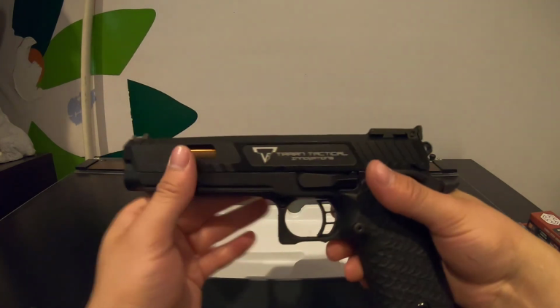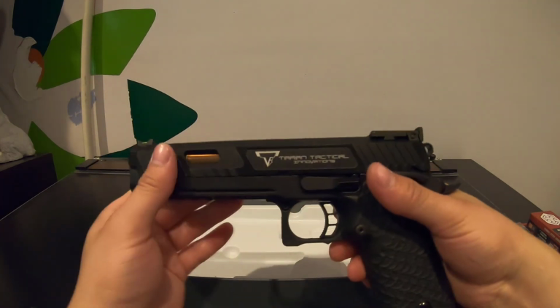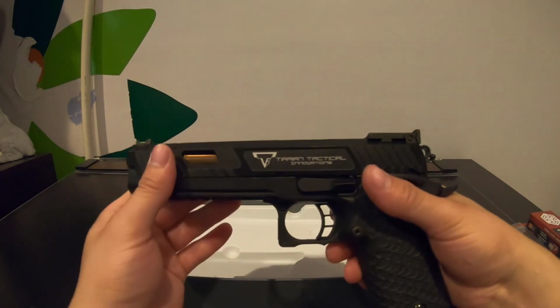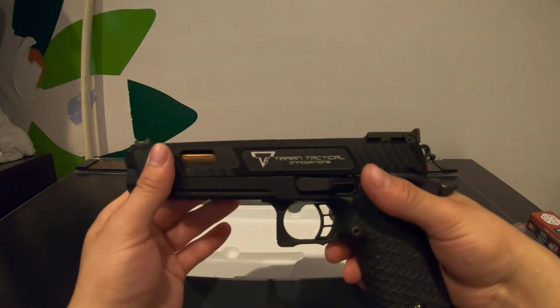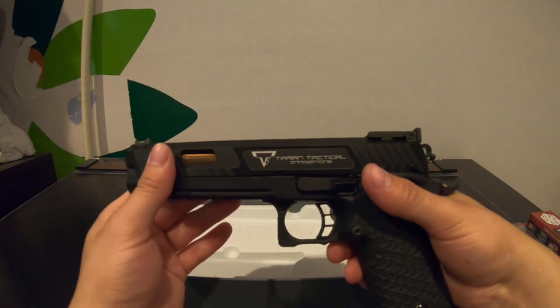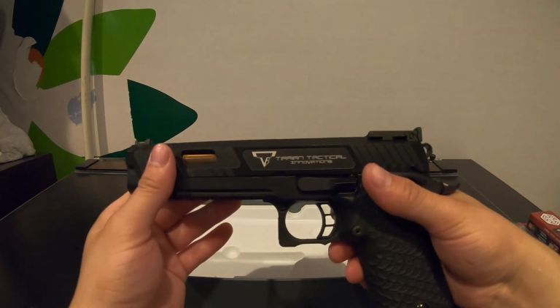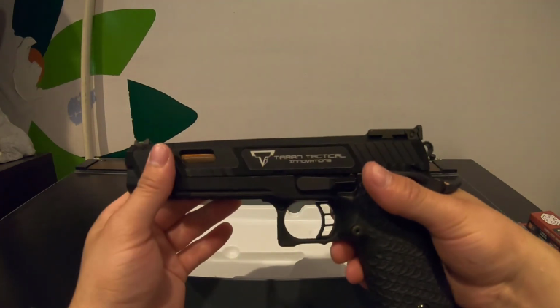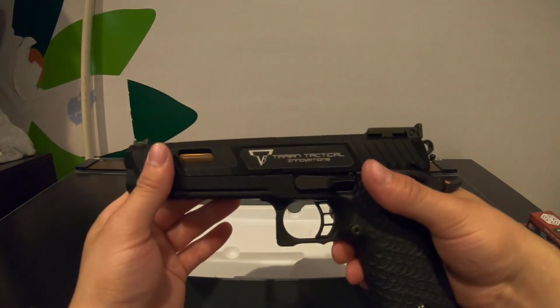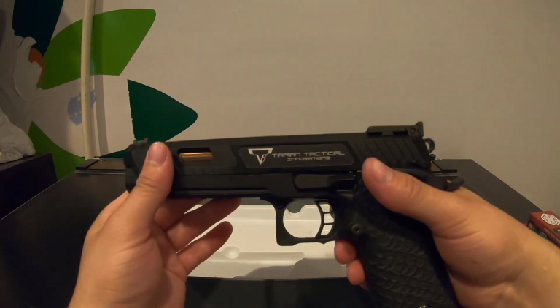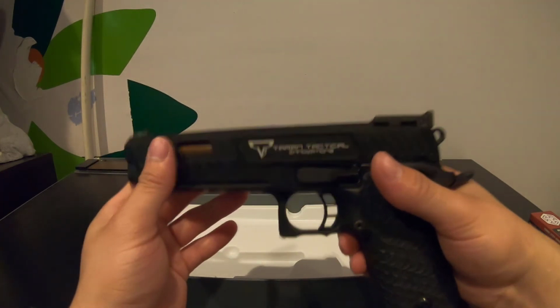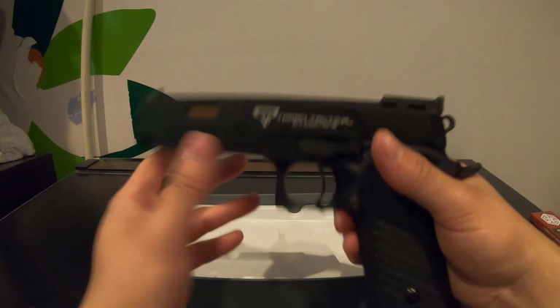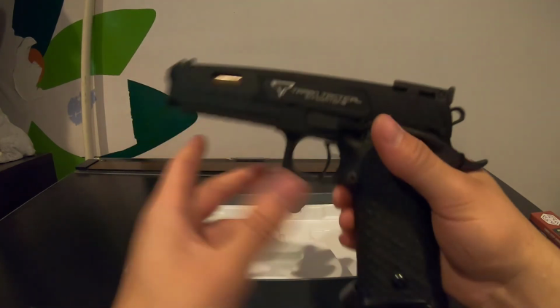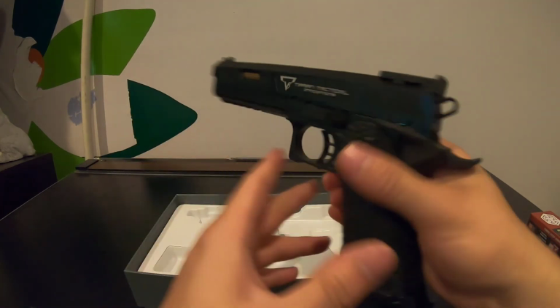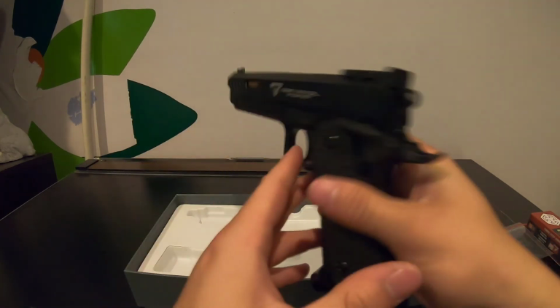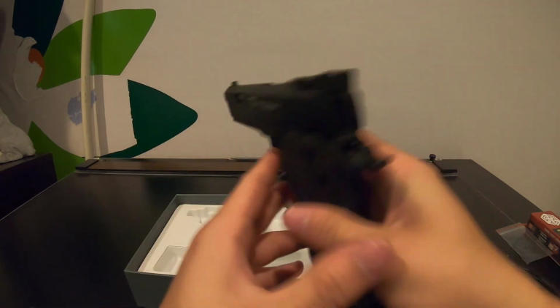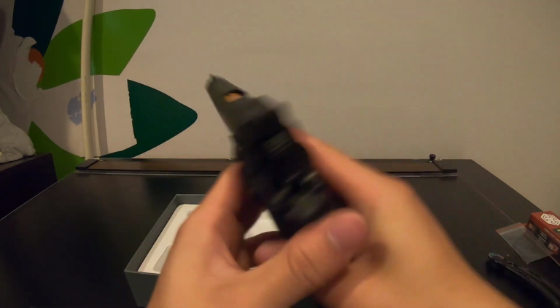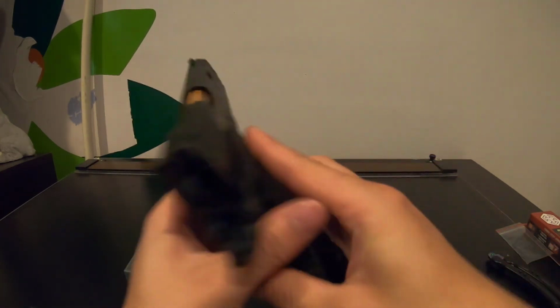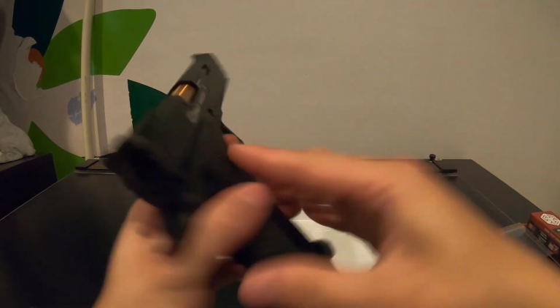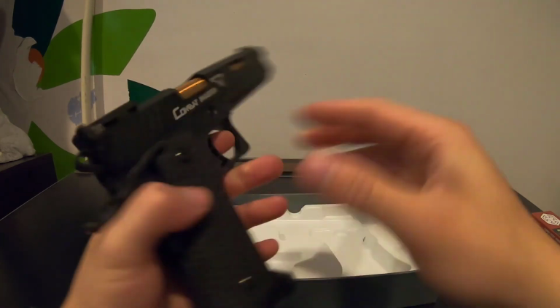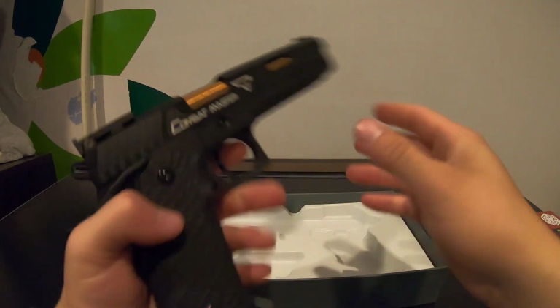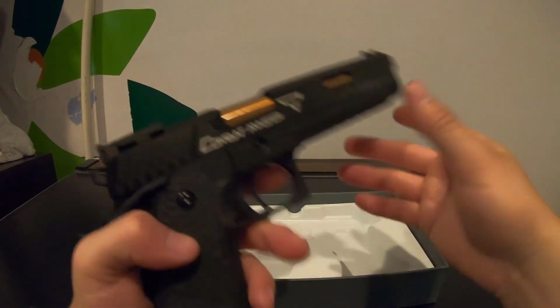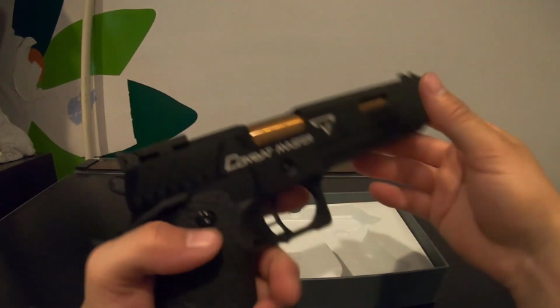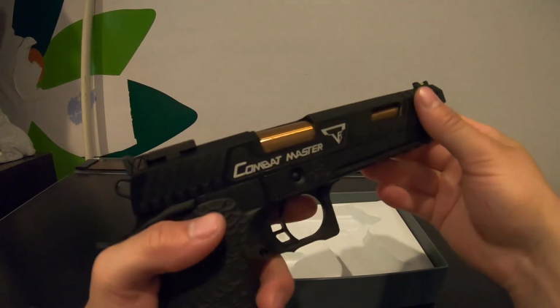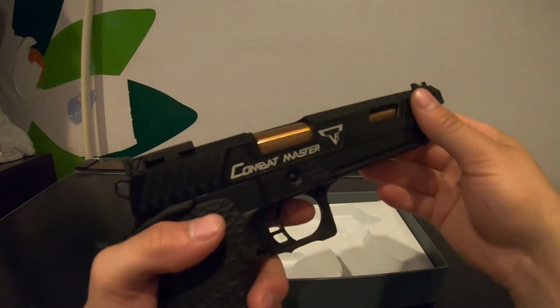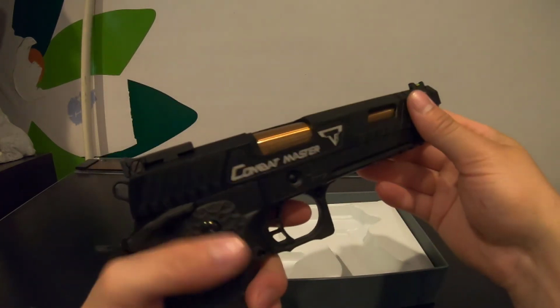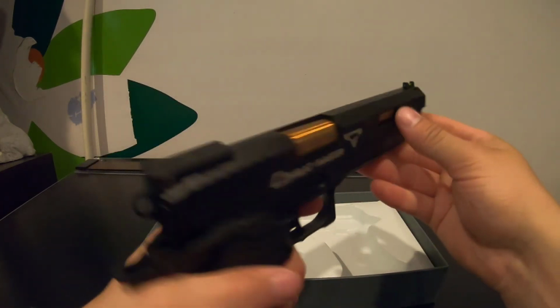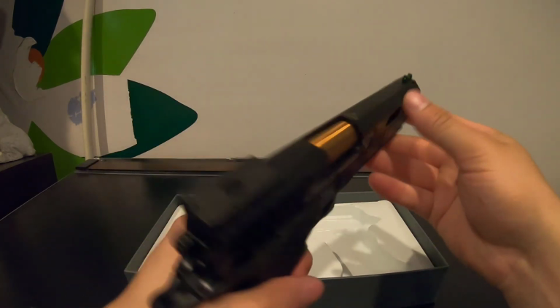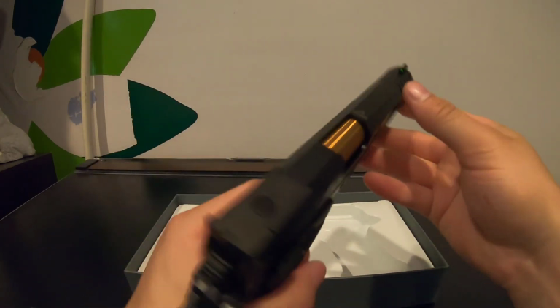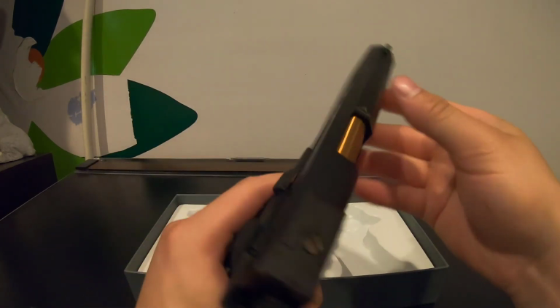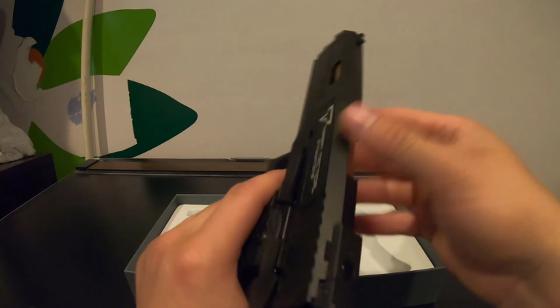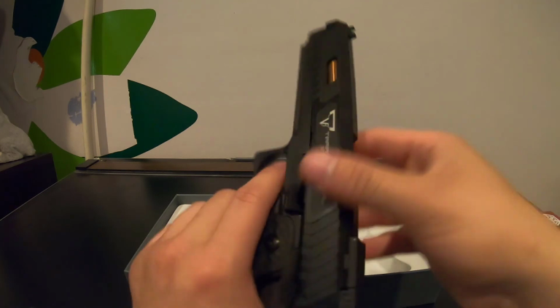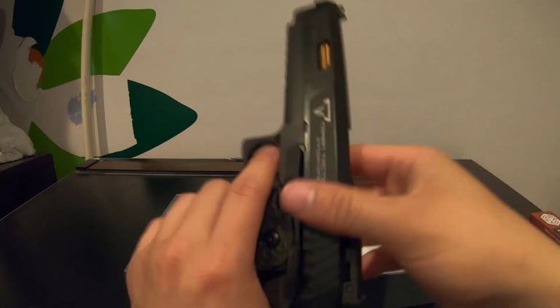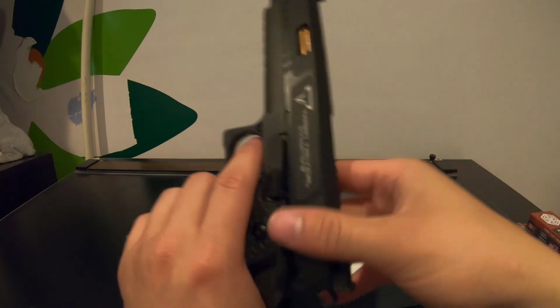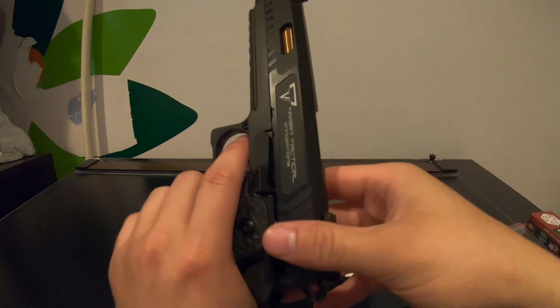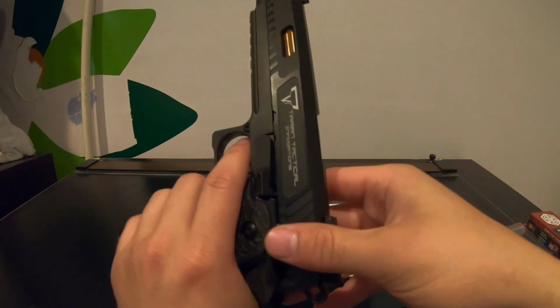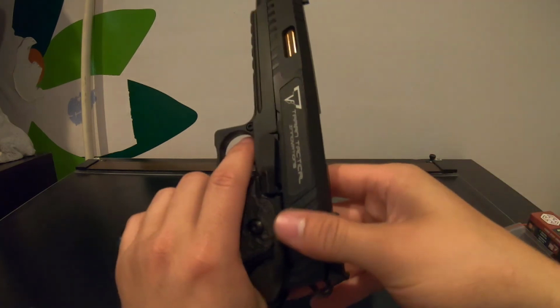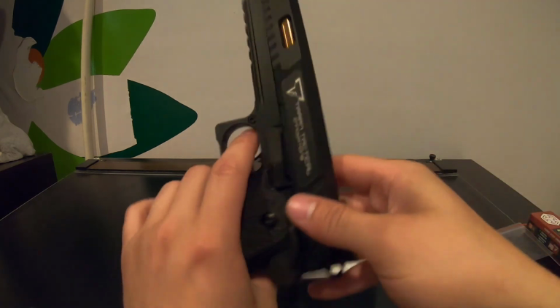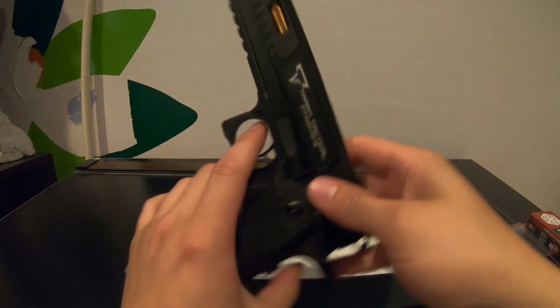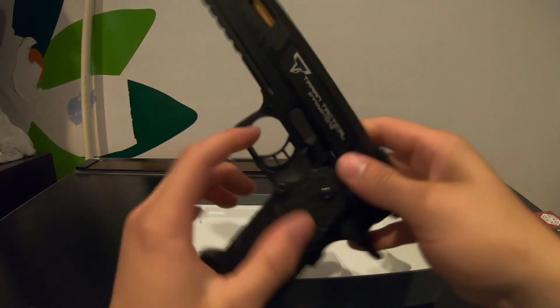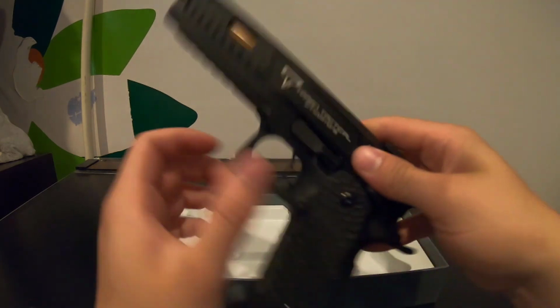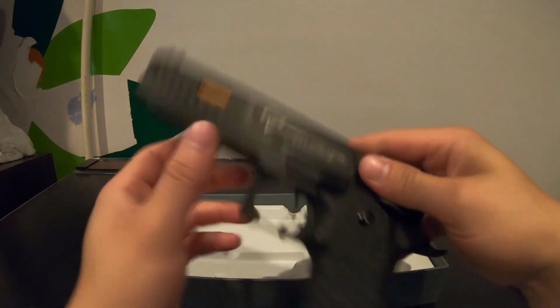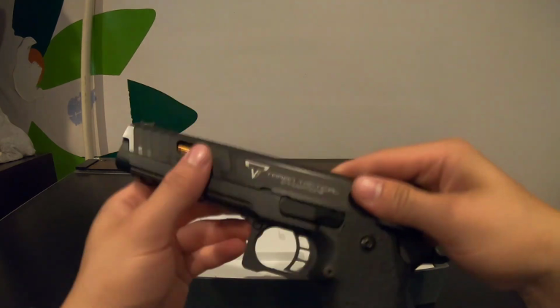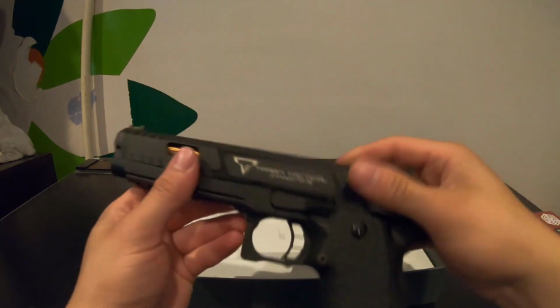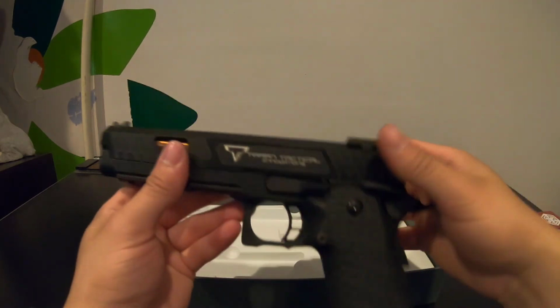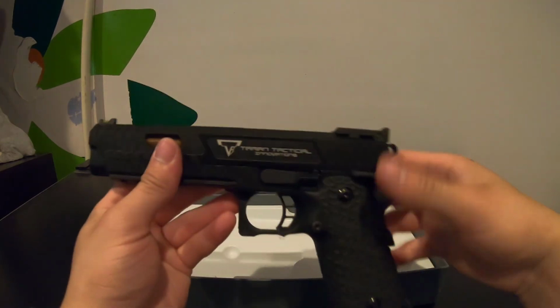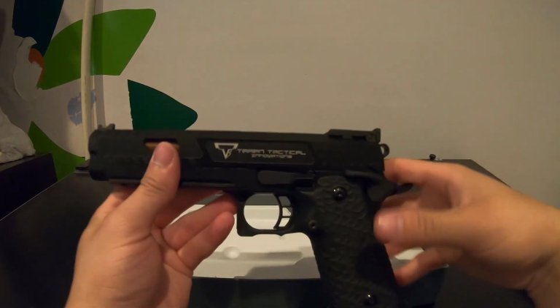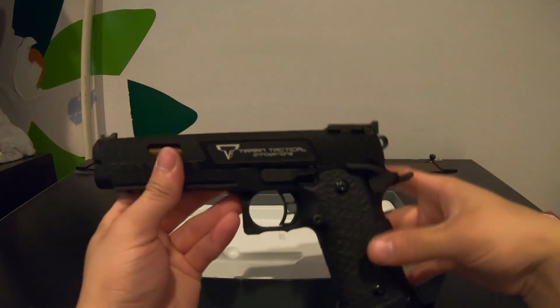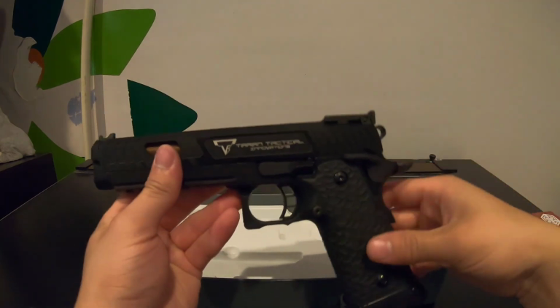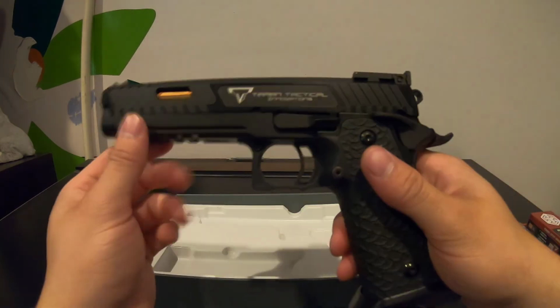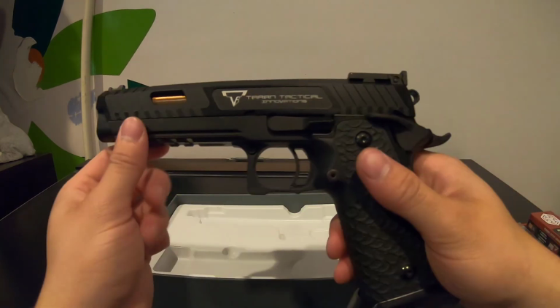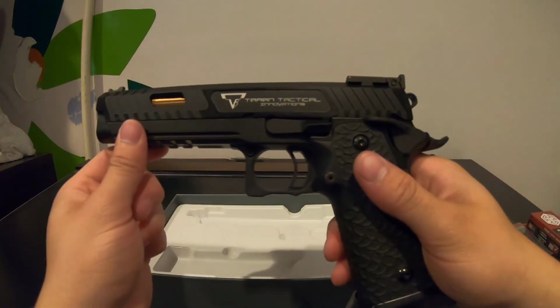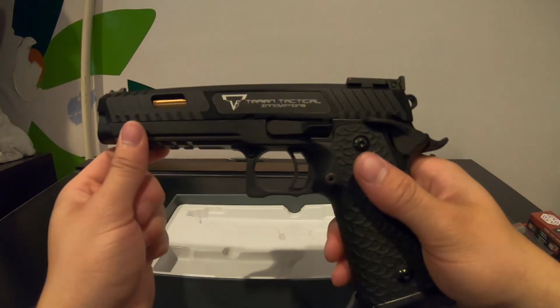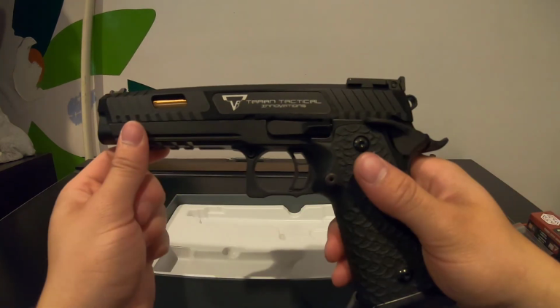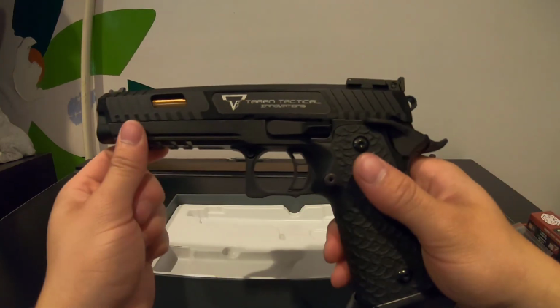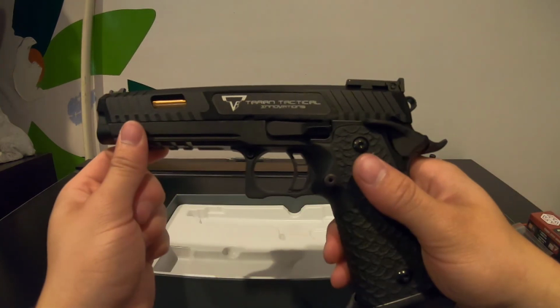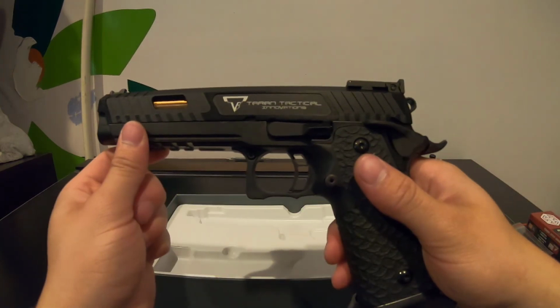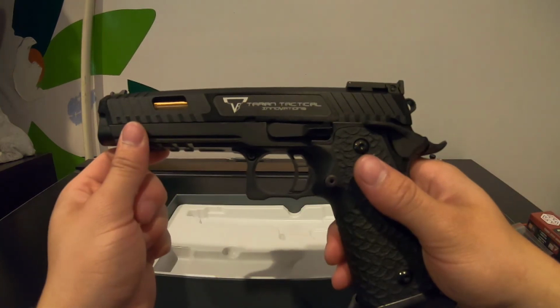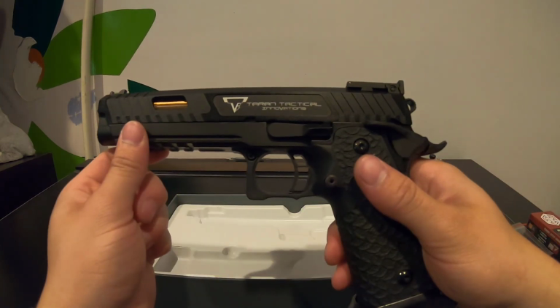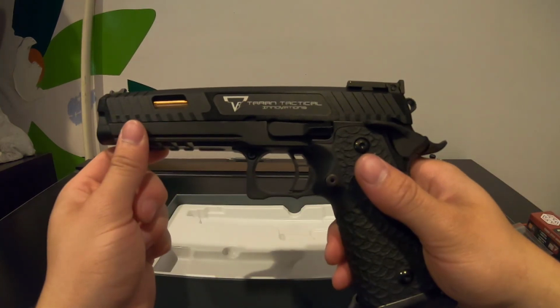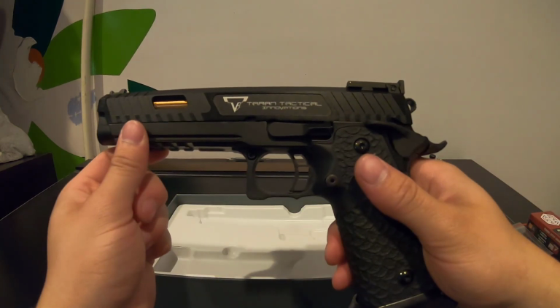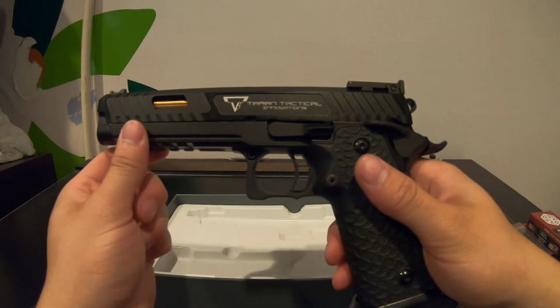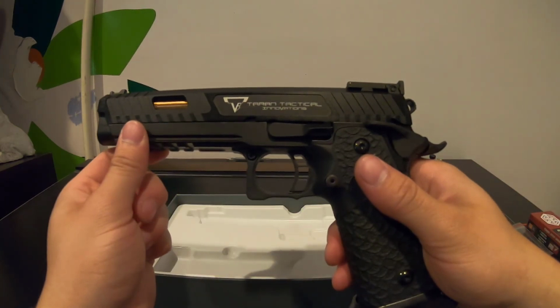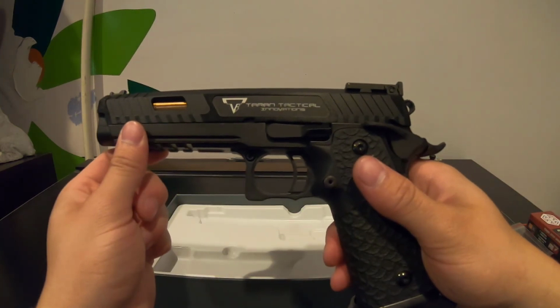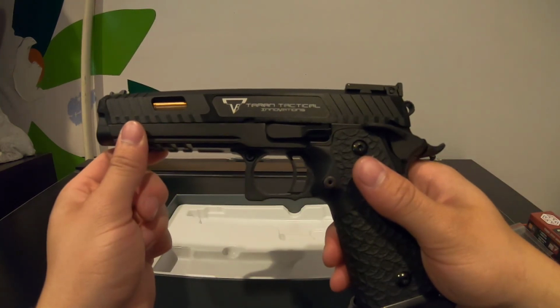Thank you guys so much for watching the unboxing. I'll have a more in-depth review later — thank you for watching, hope you enjoyed.